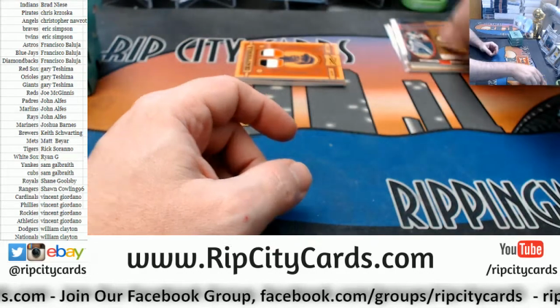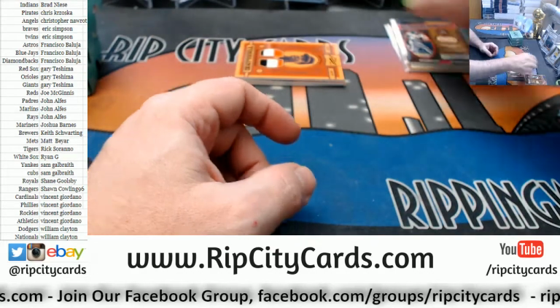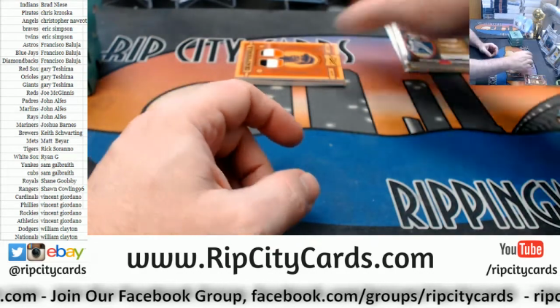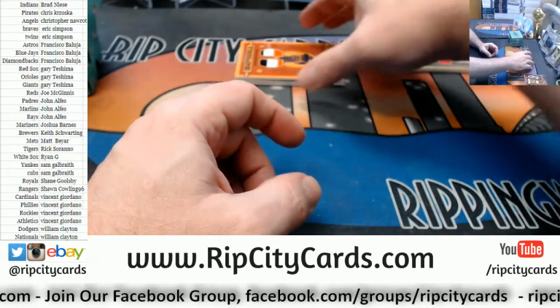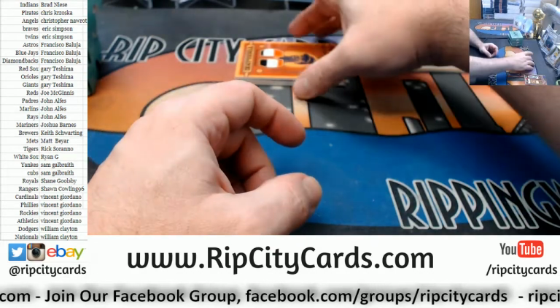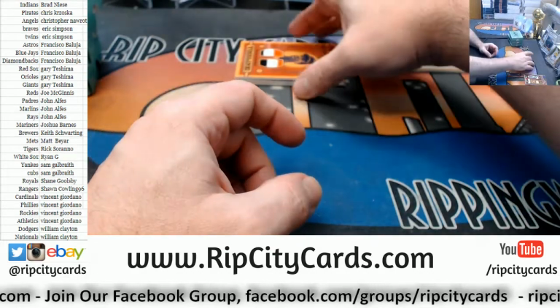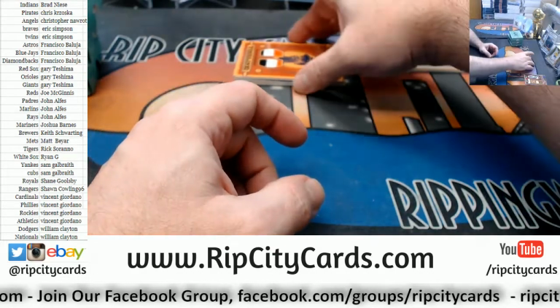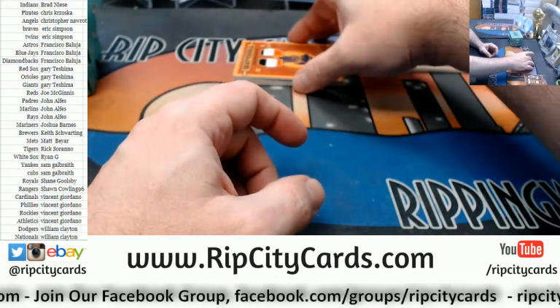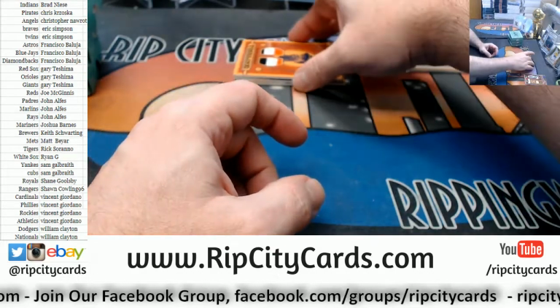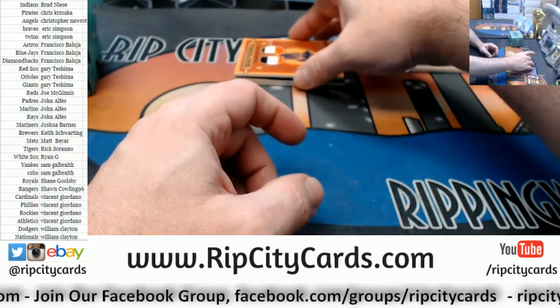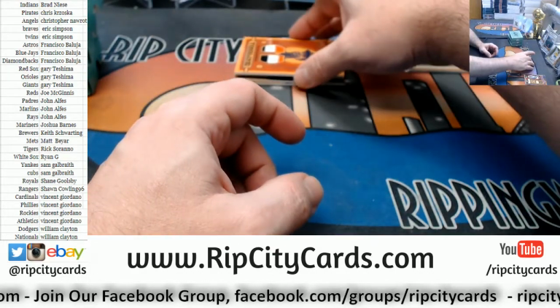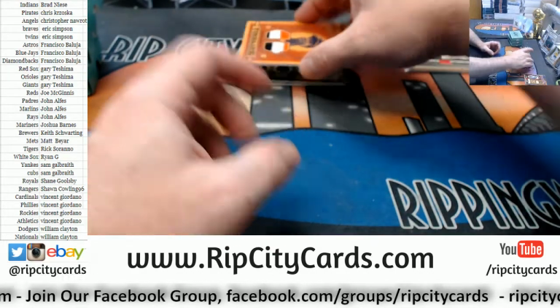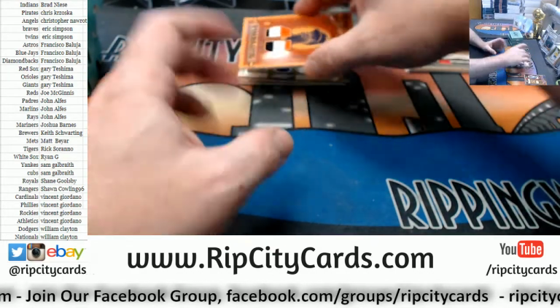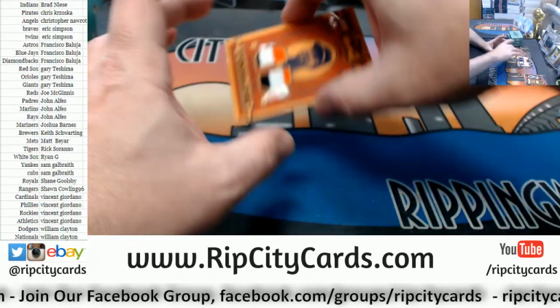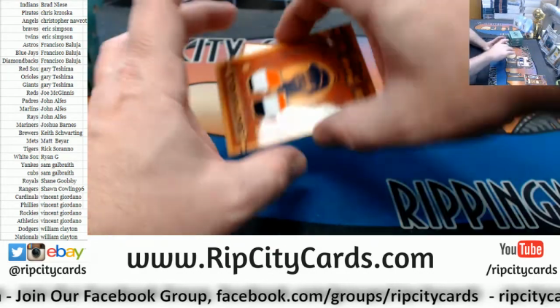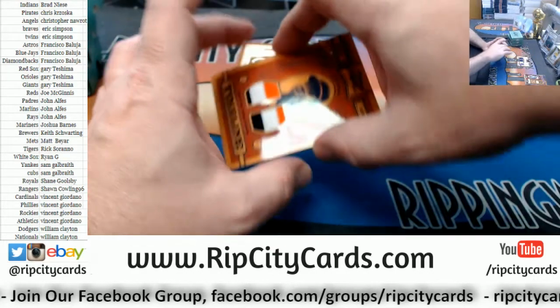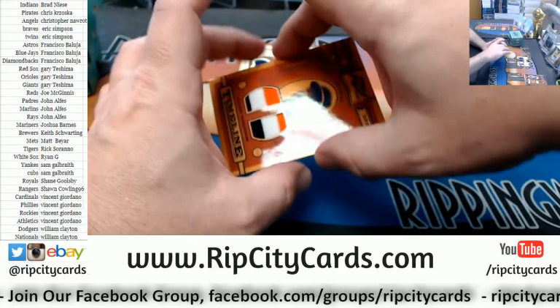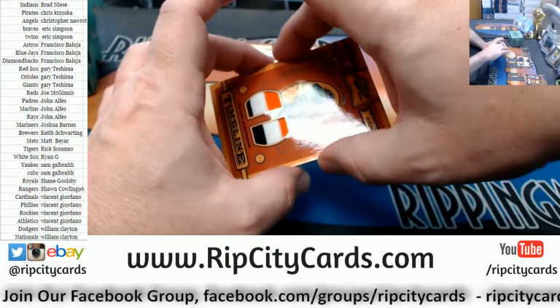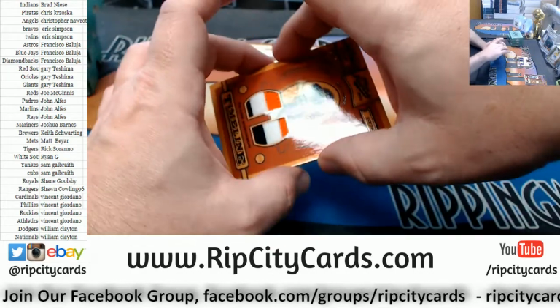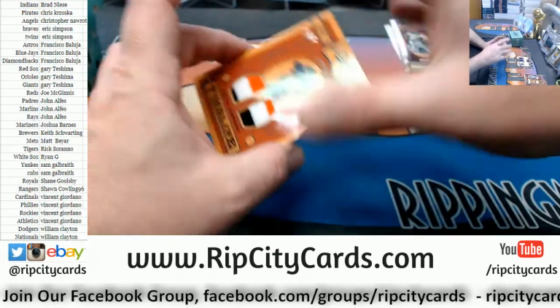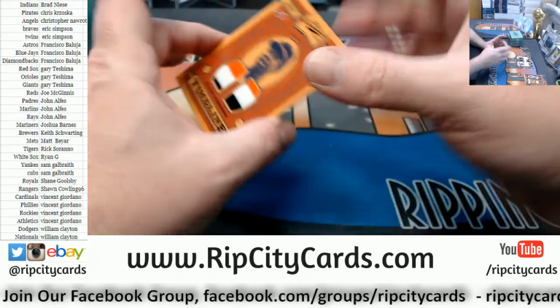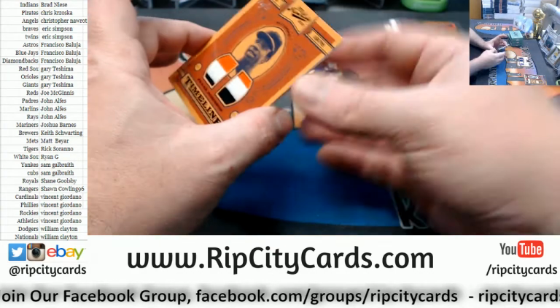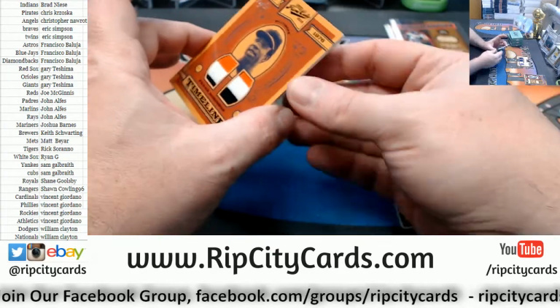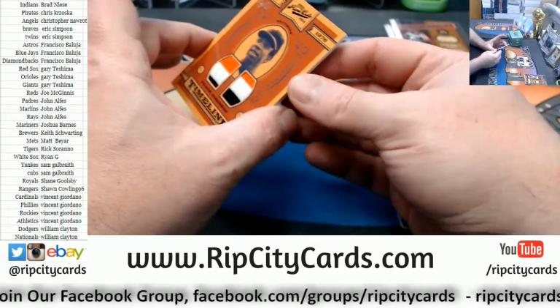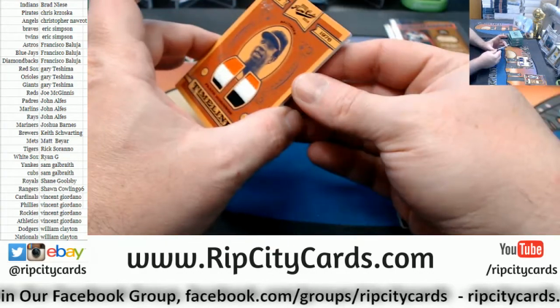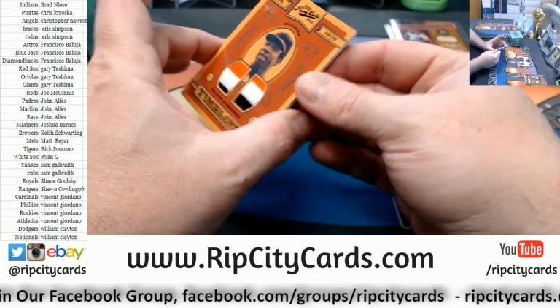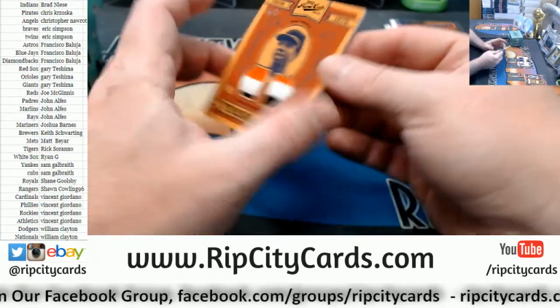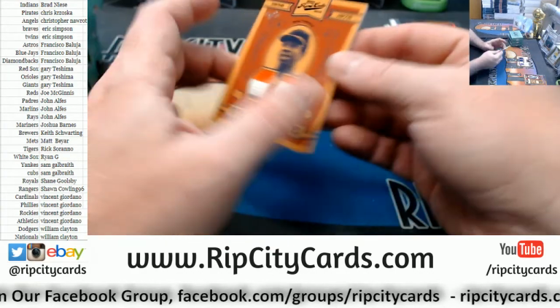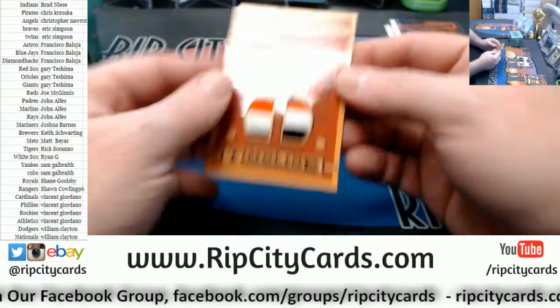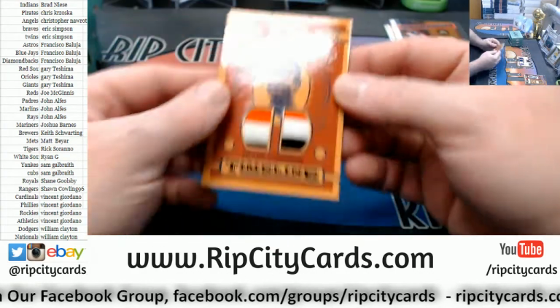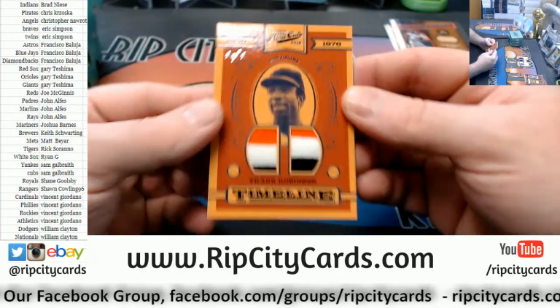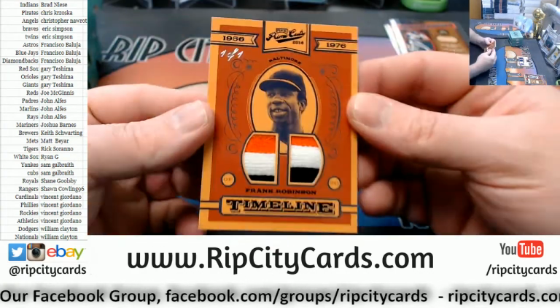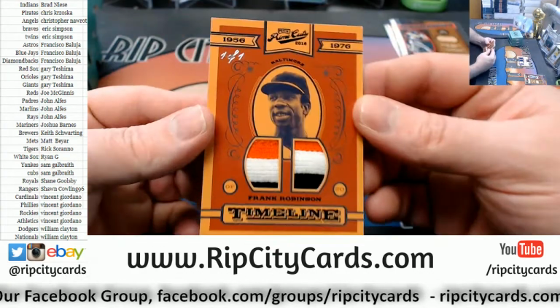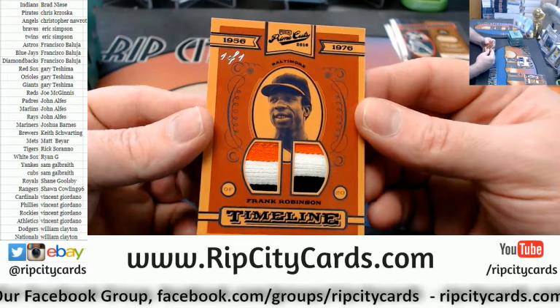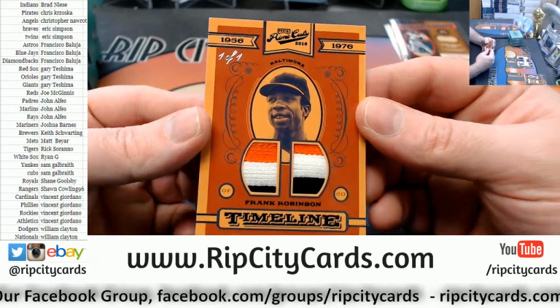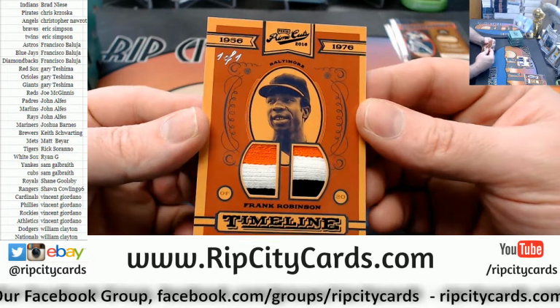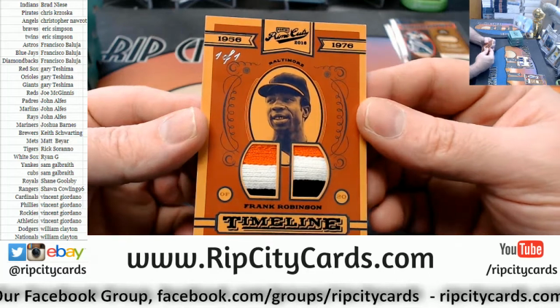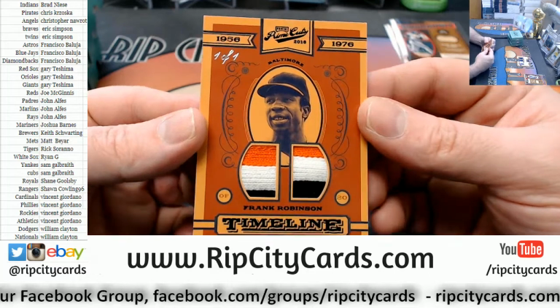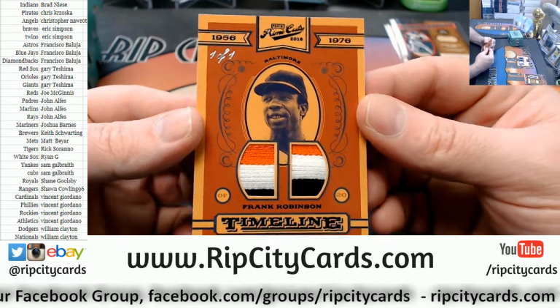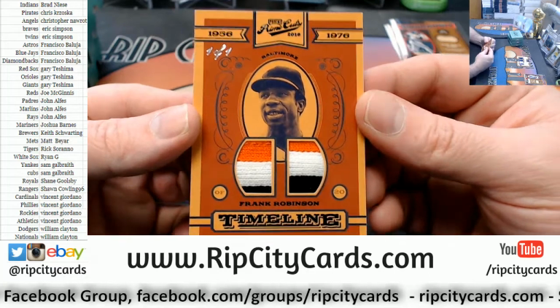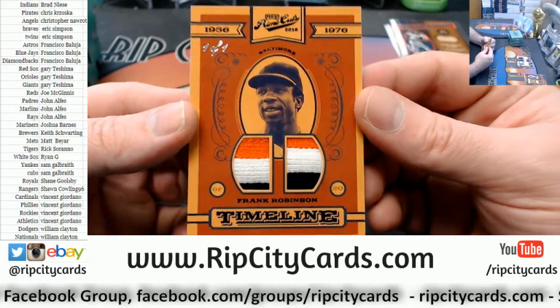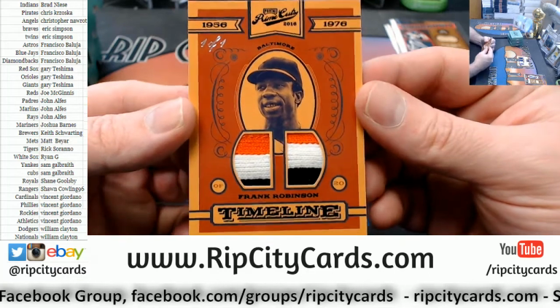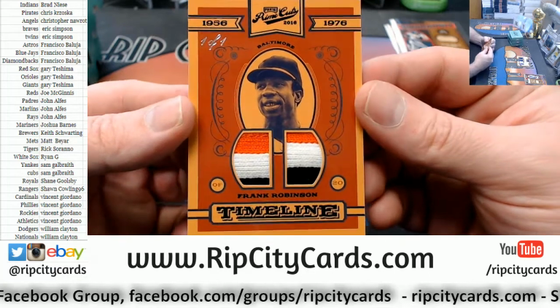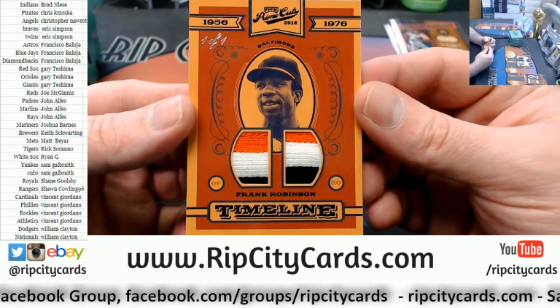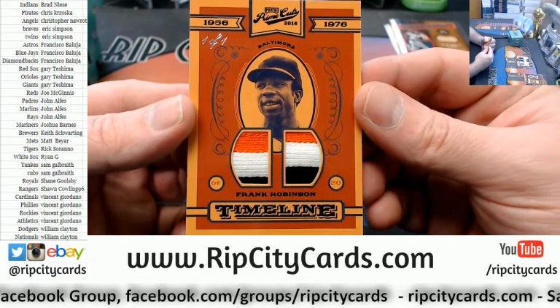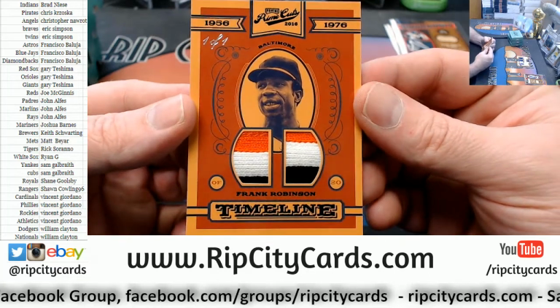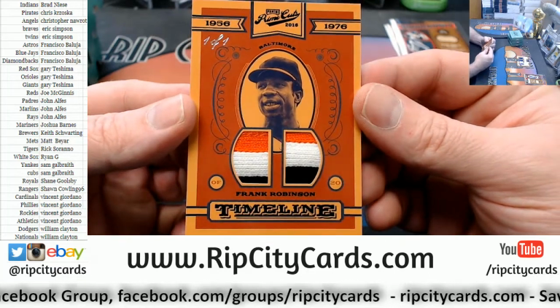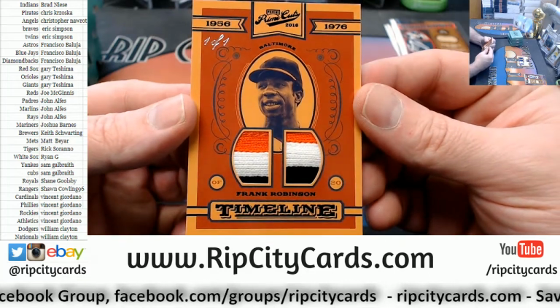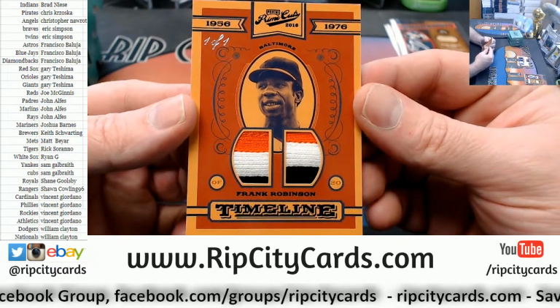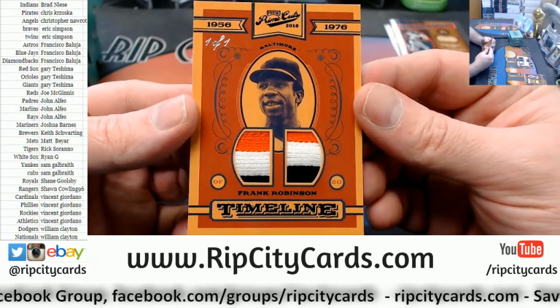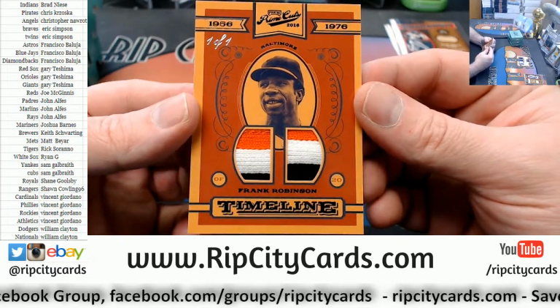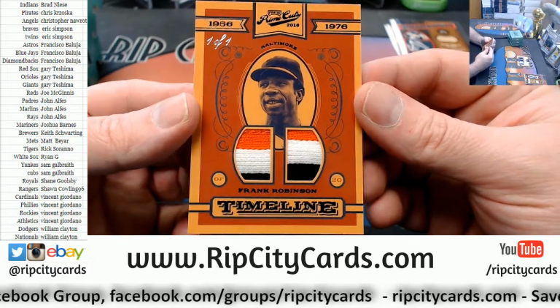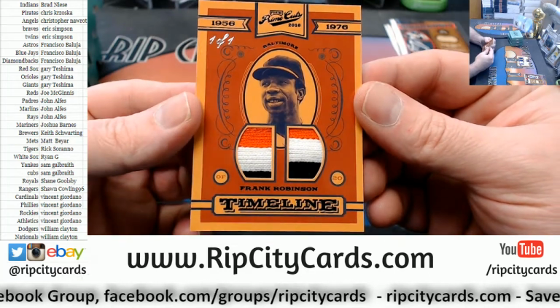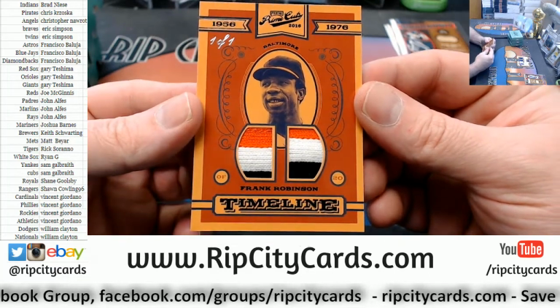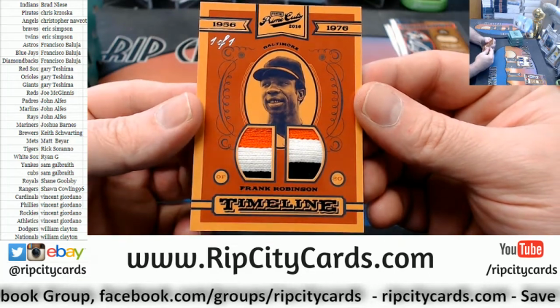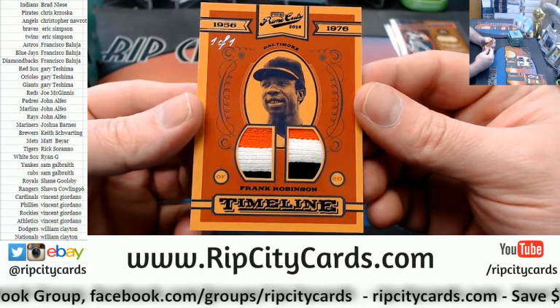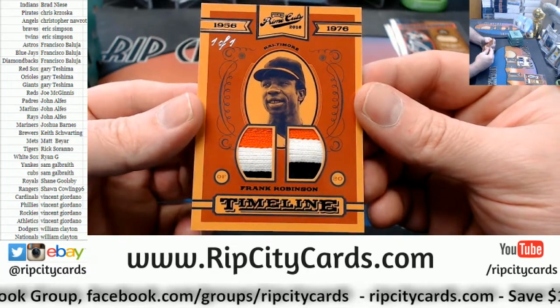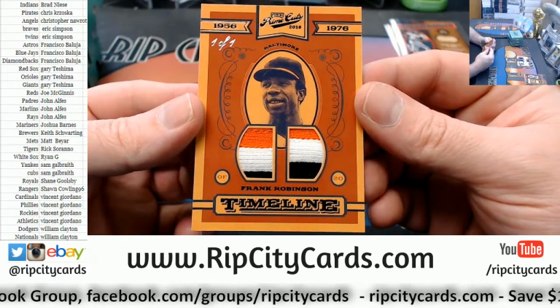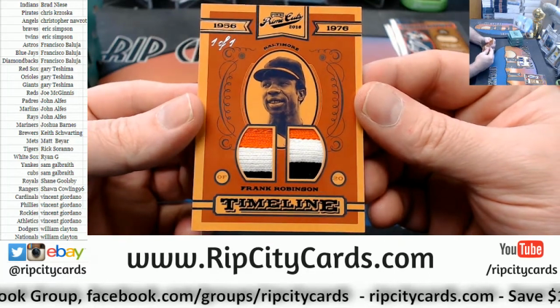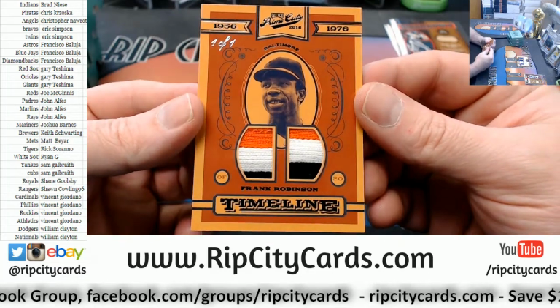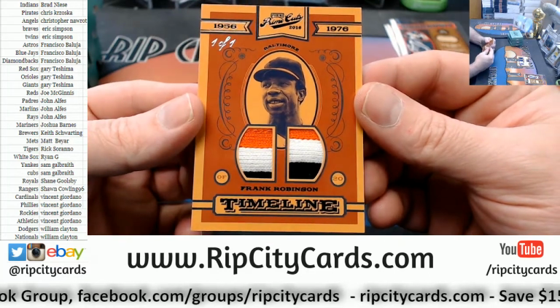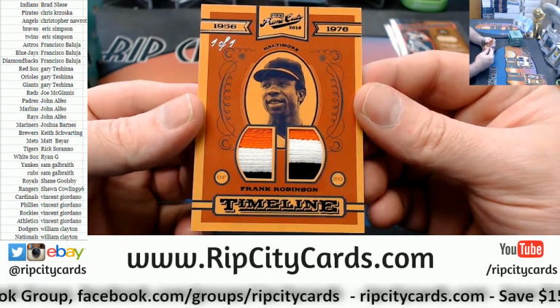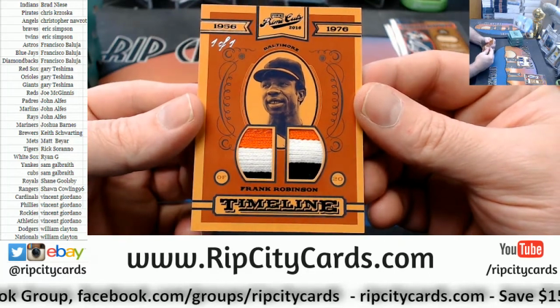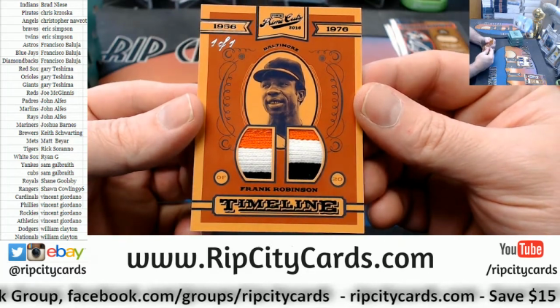We've got an Orioles one of one — uno y uno — Frank Robinson.